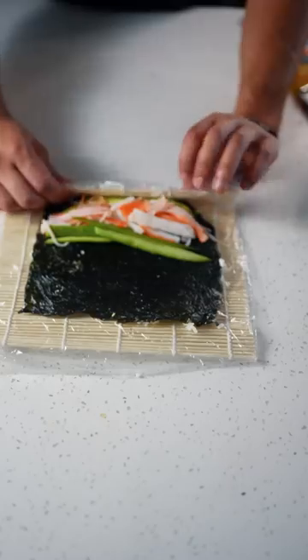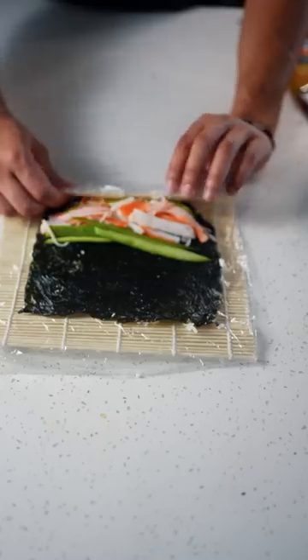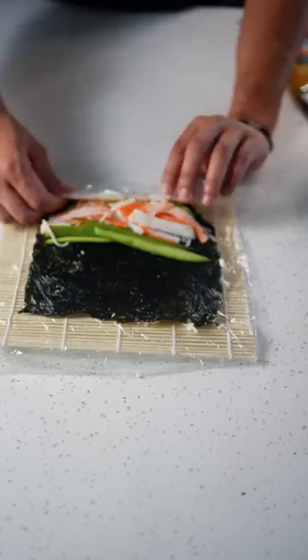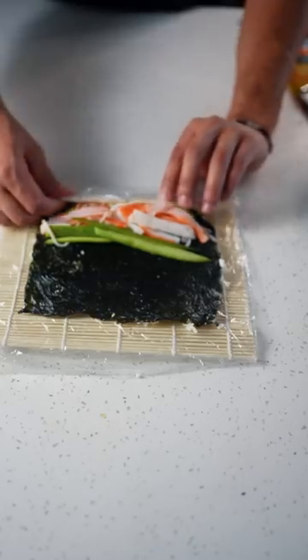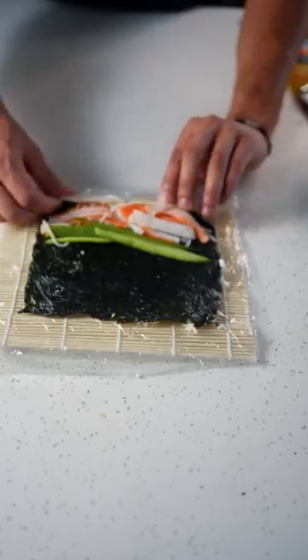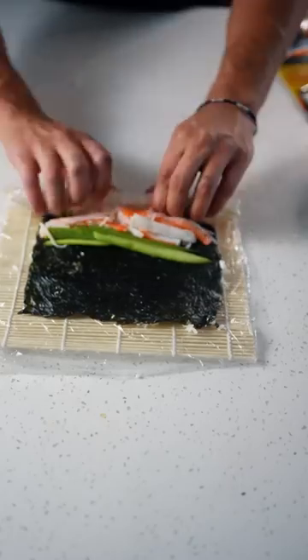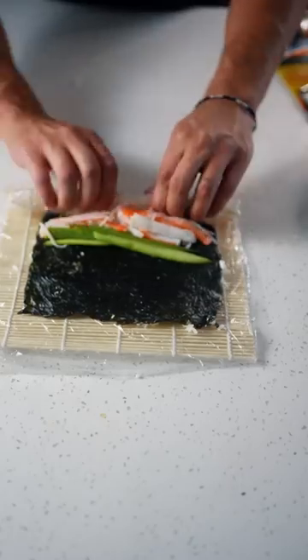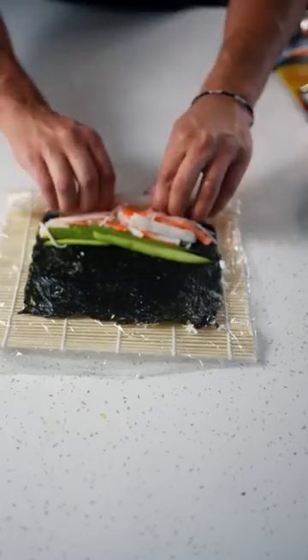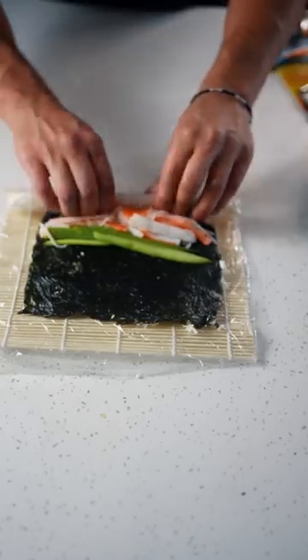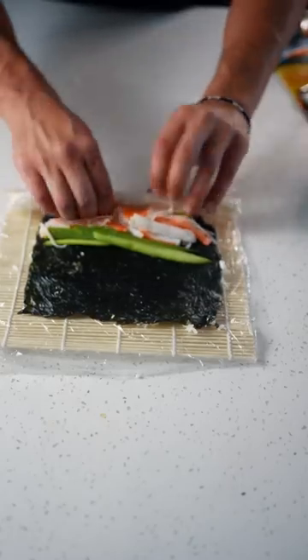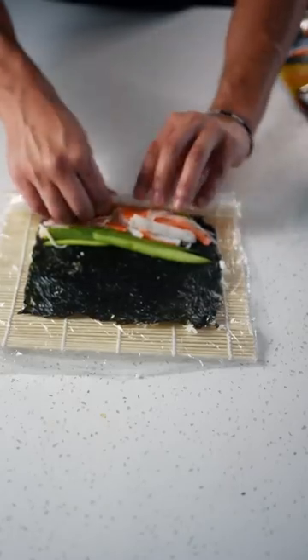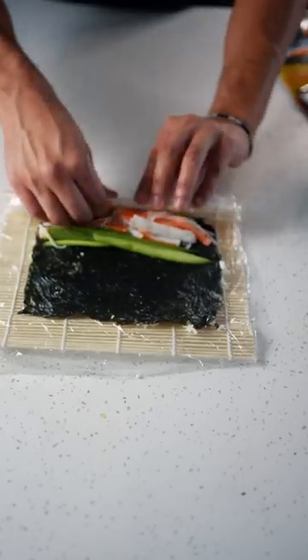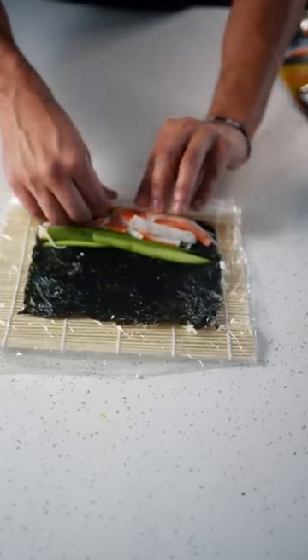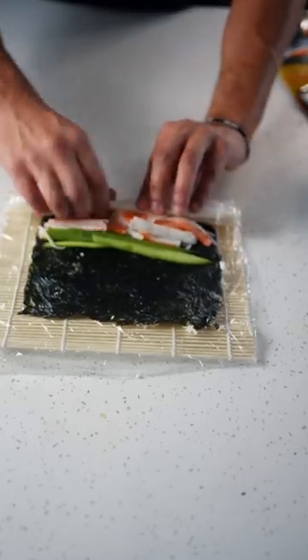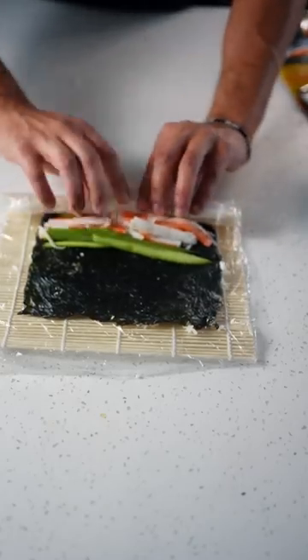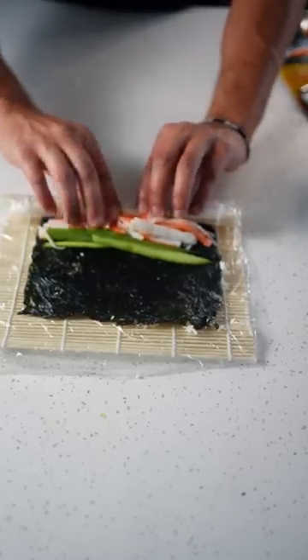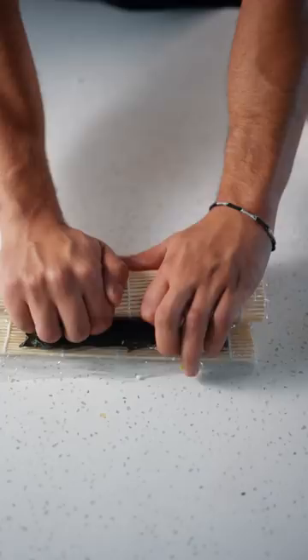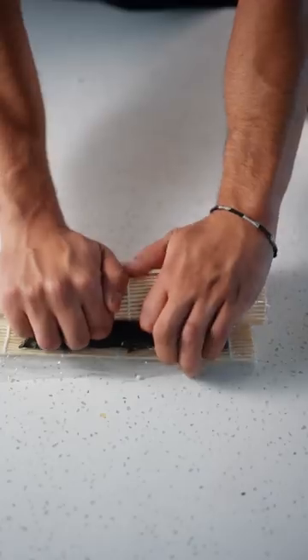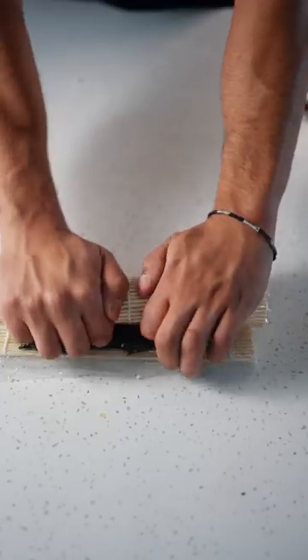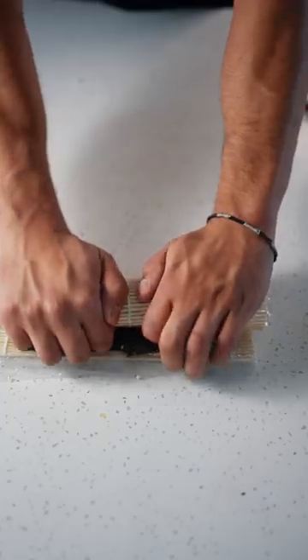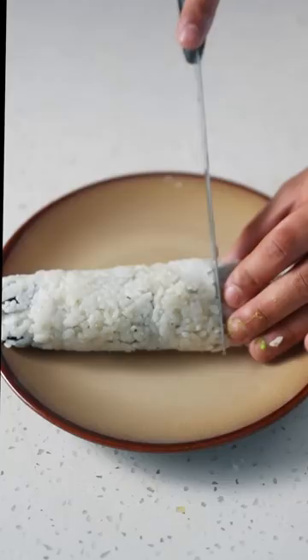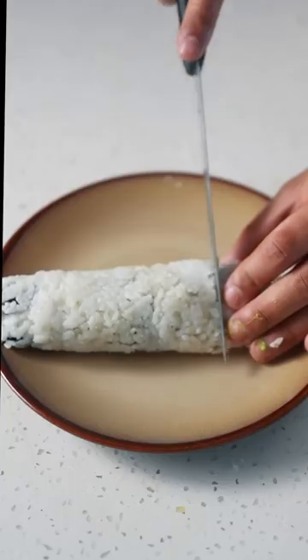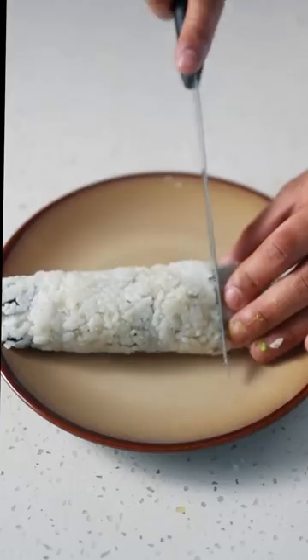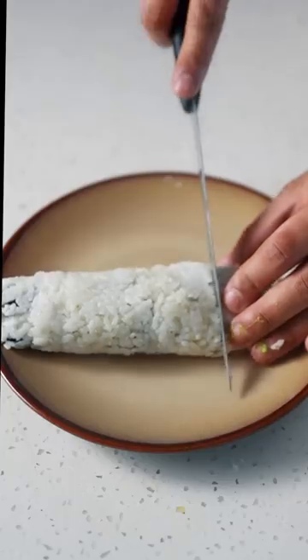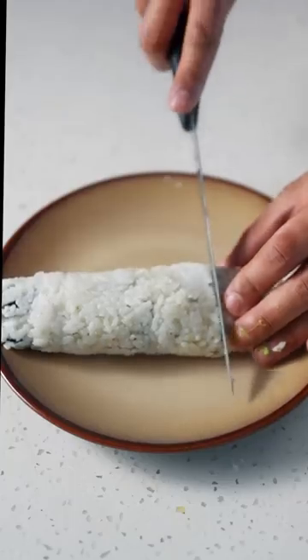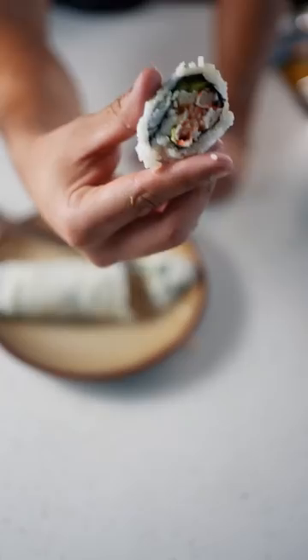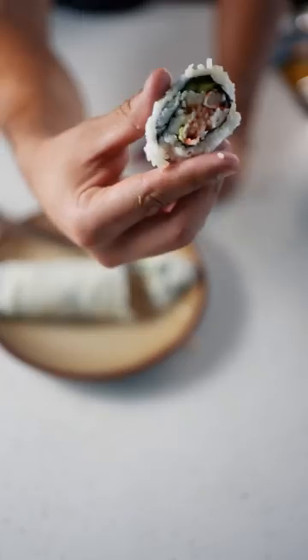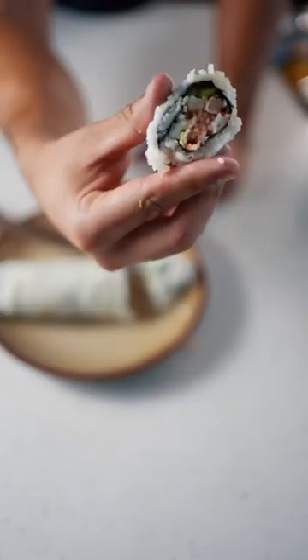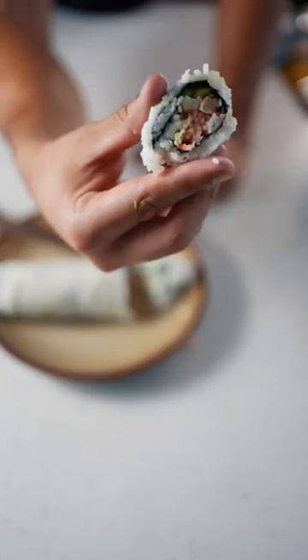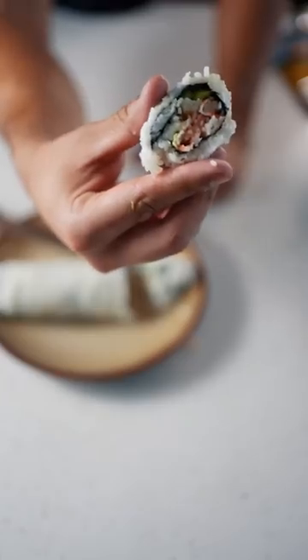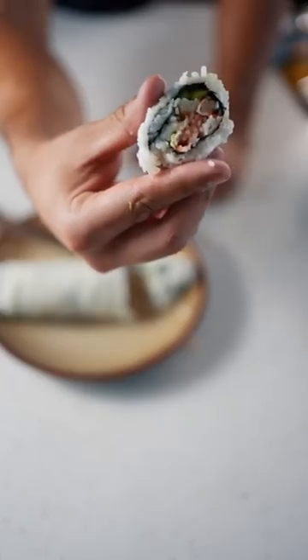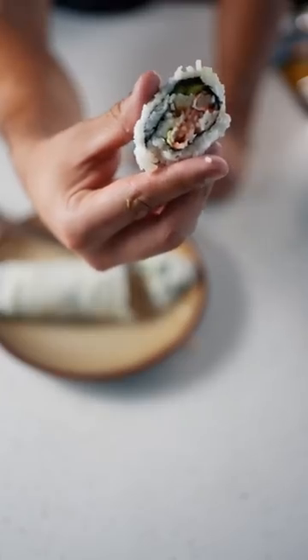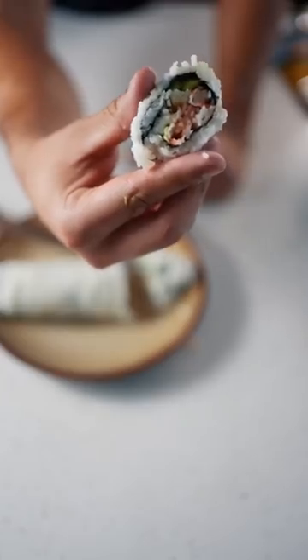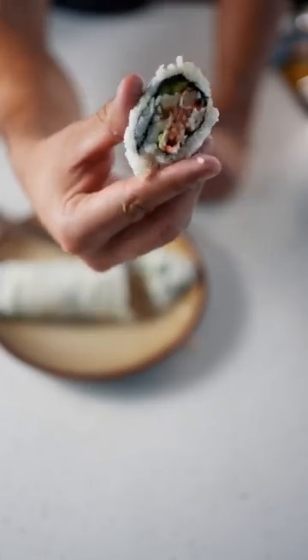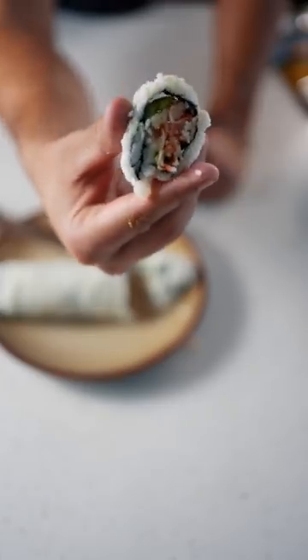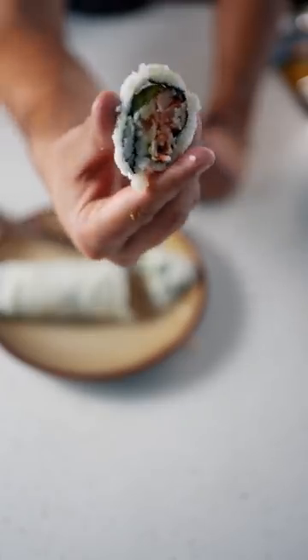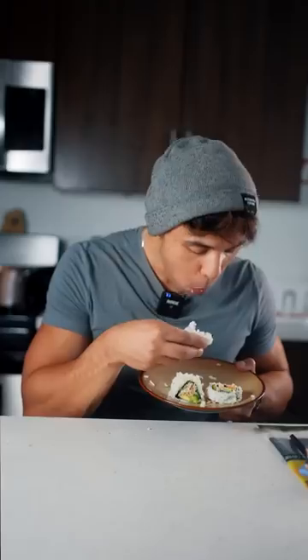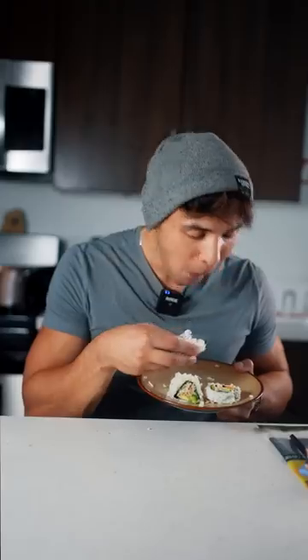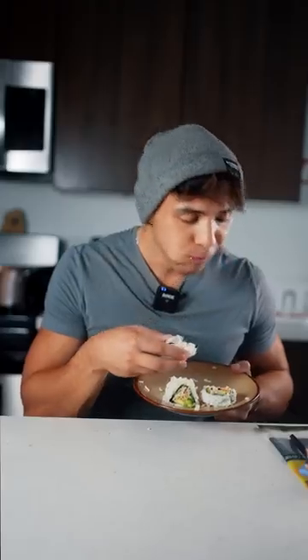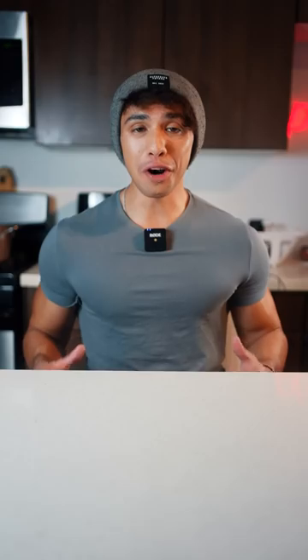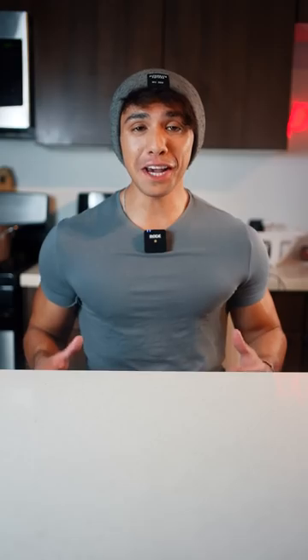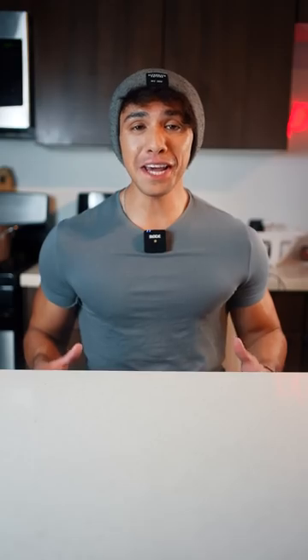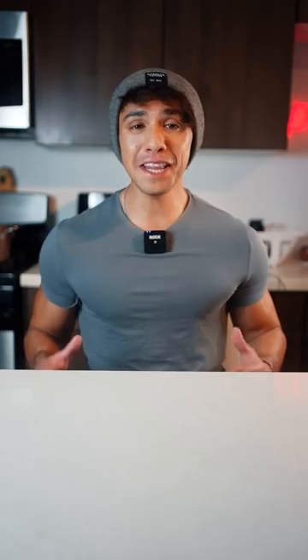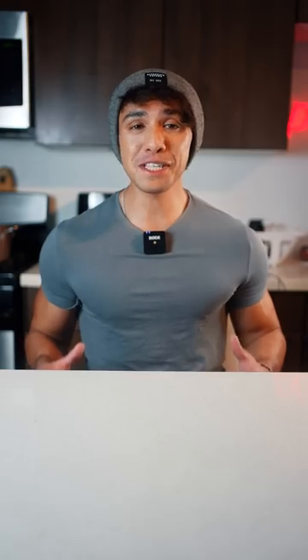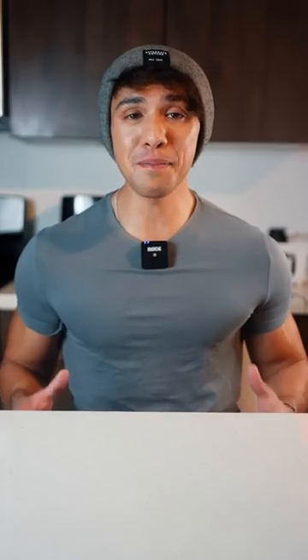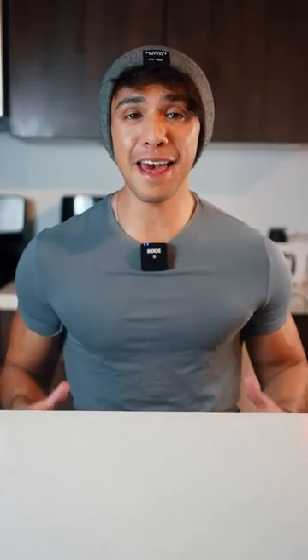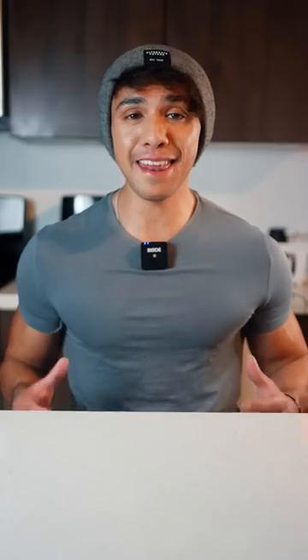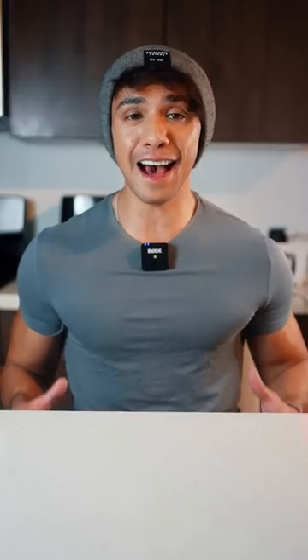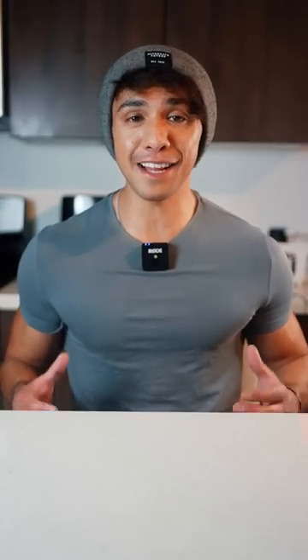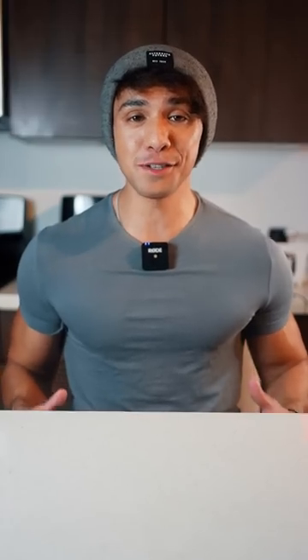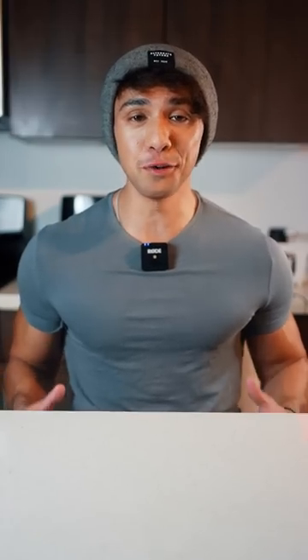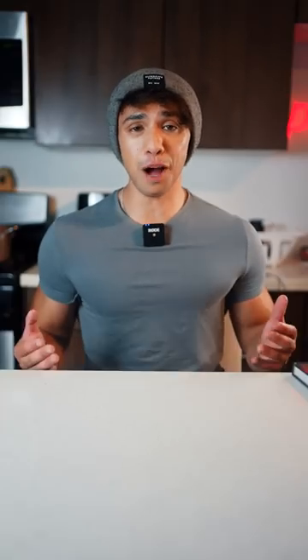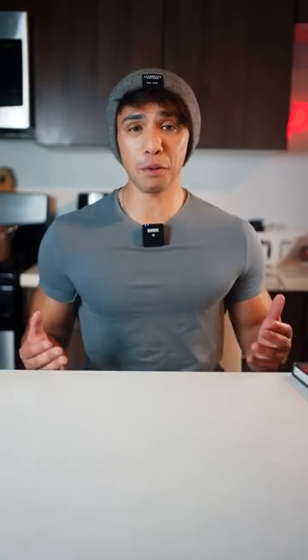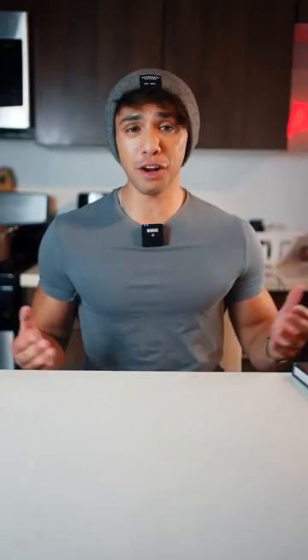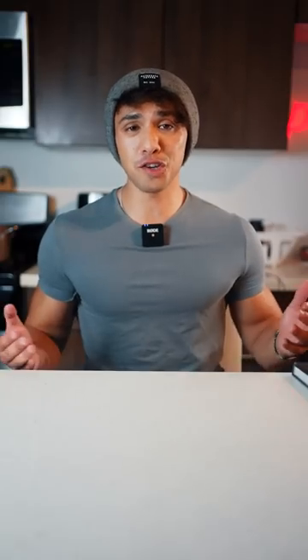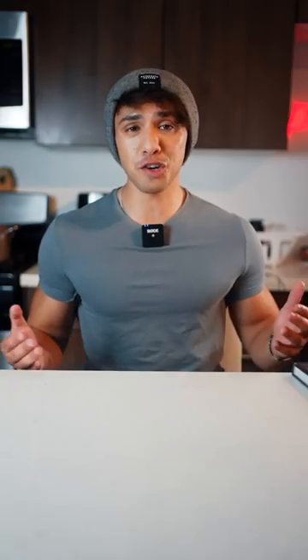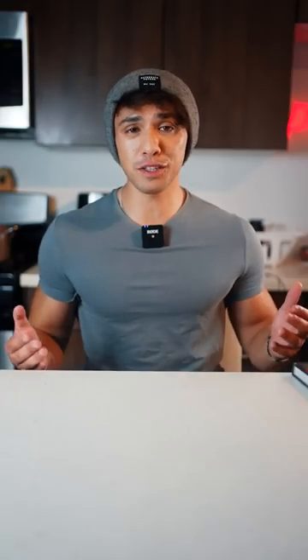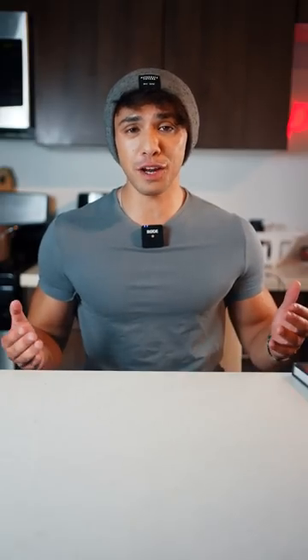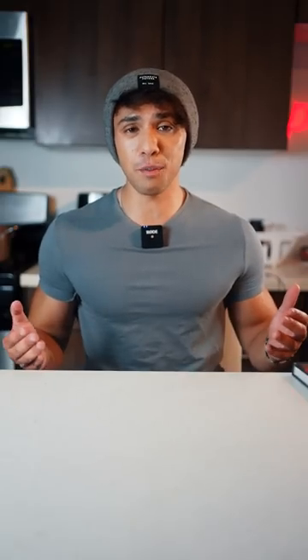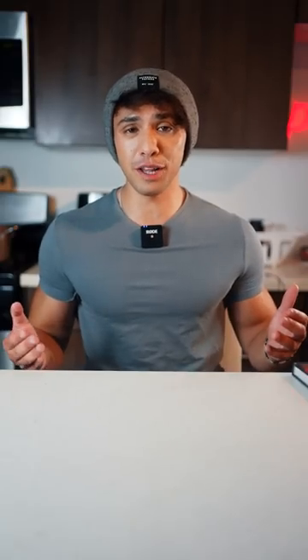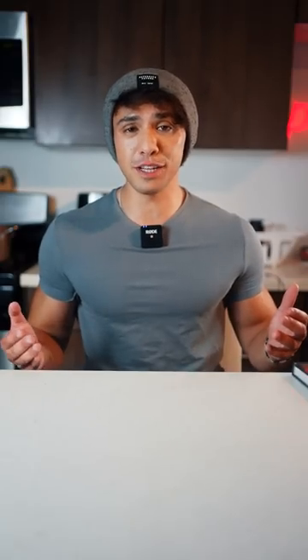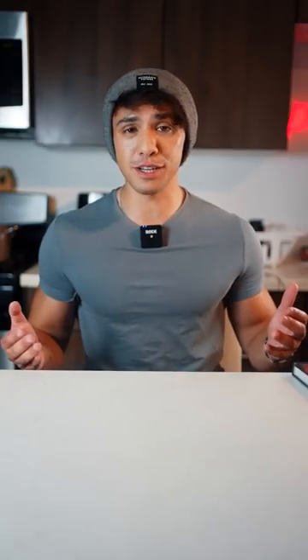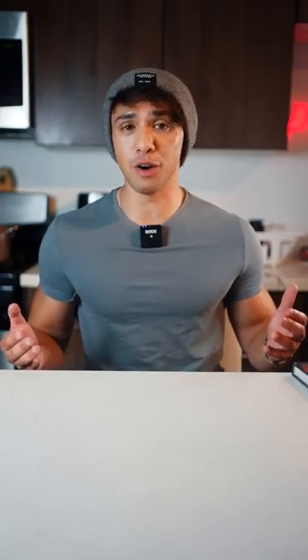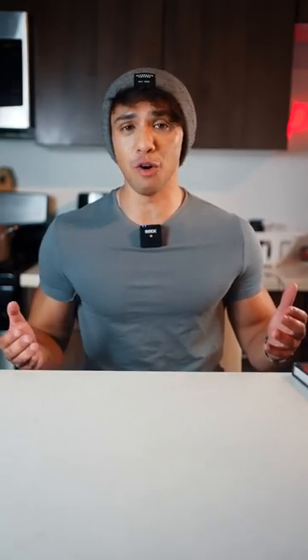Roll that up. Be nice and tight with it. Here you have Snoop Dogg sushi. What can this man not do? I'm kind of shocked that I made this at home.